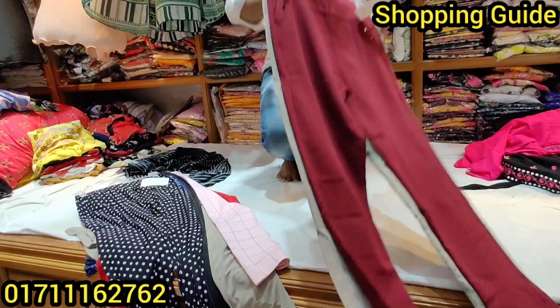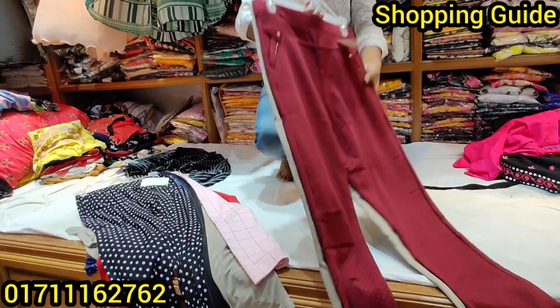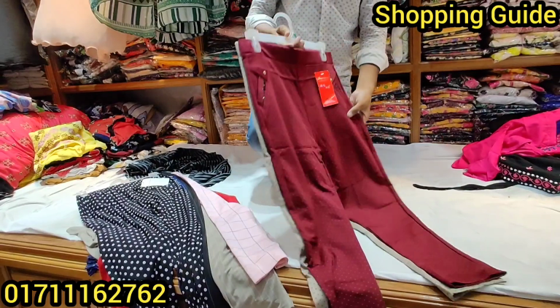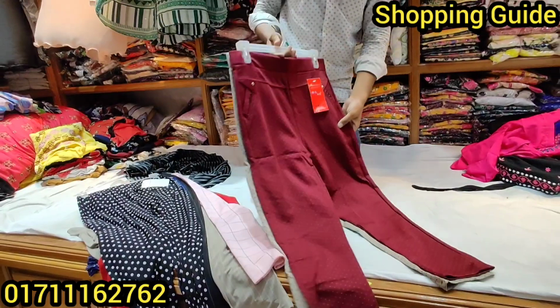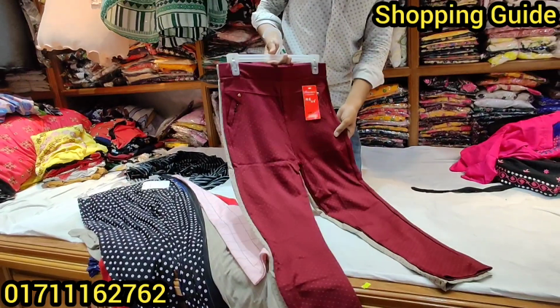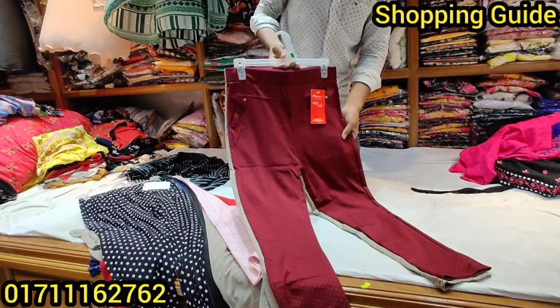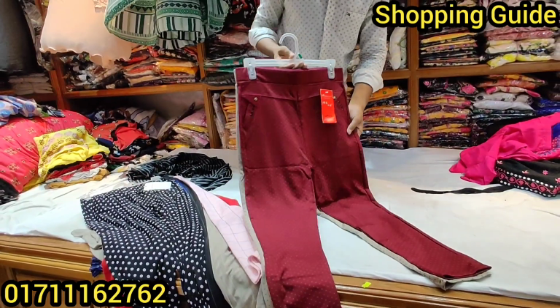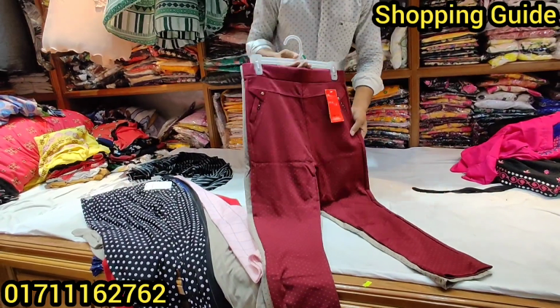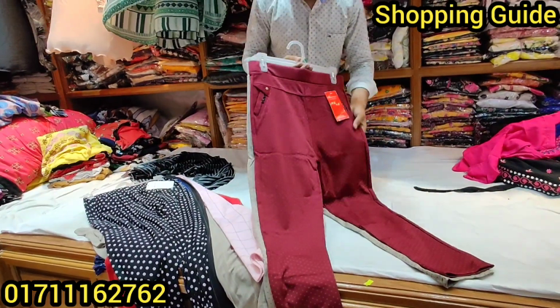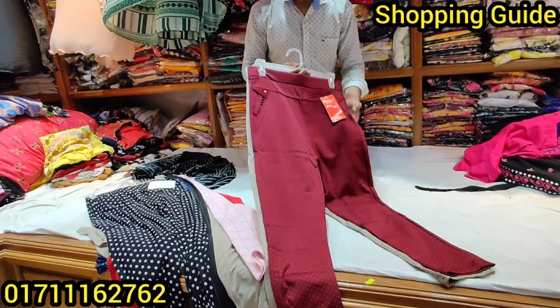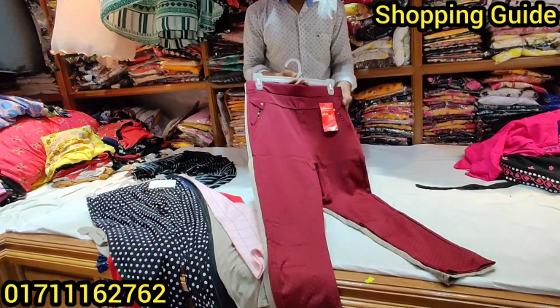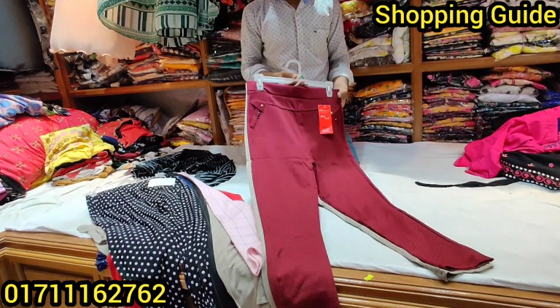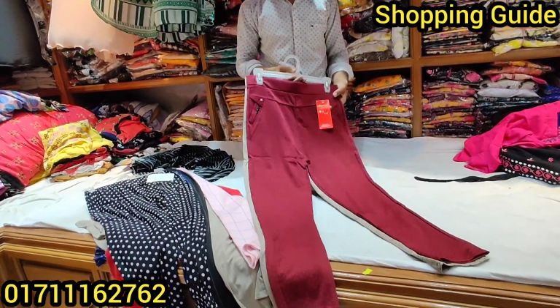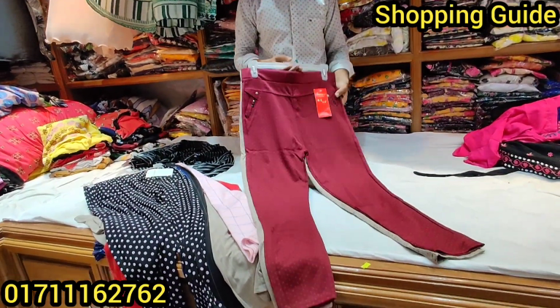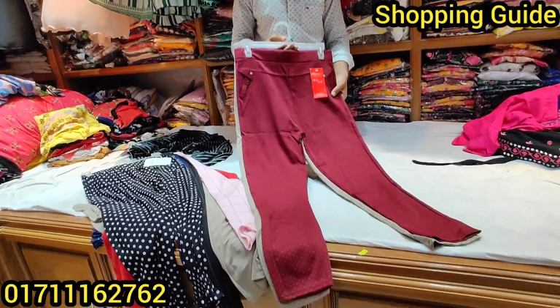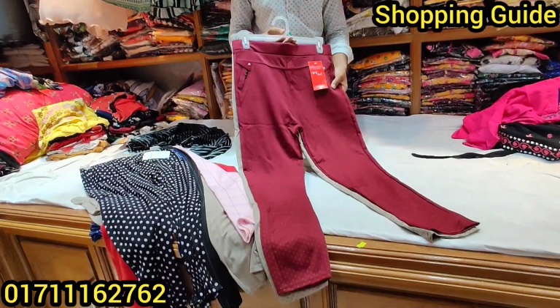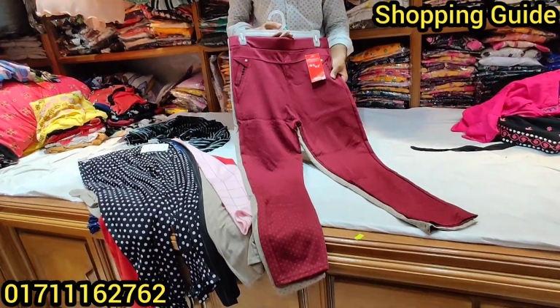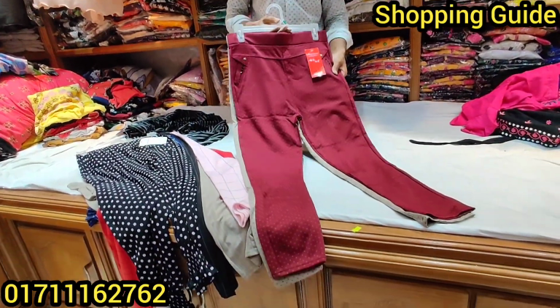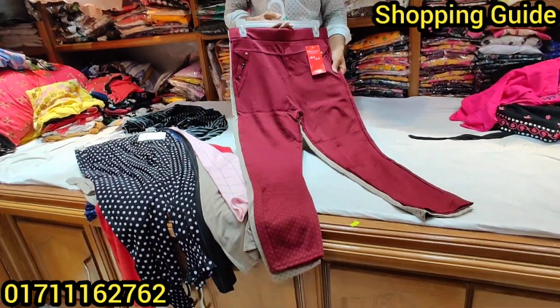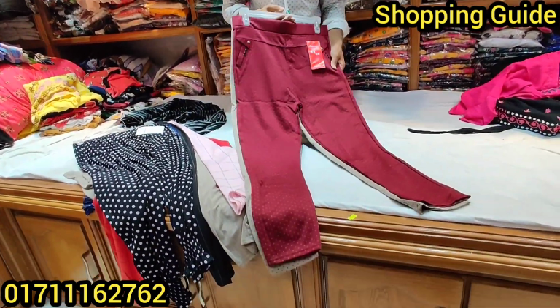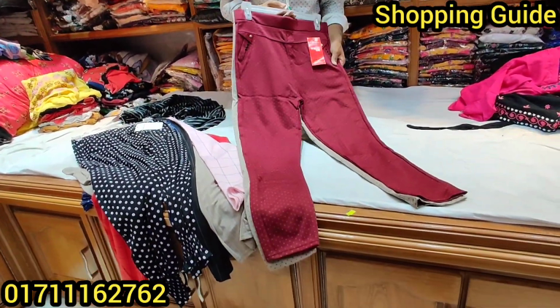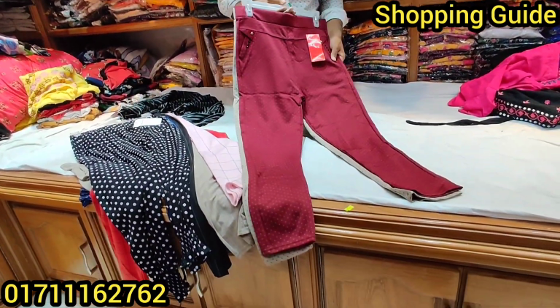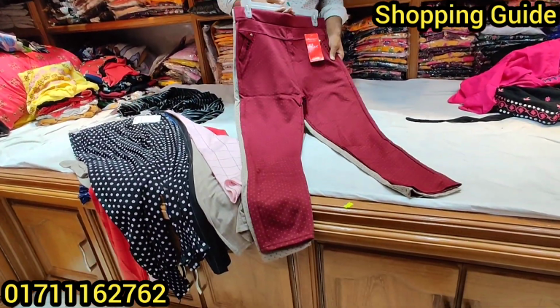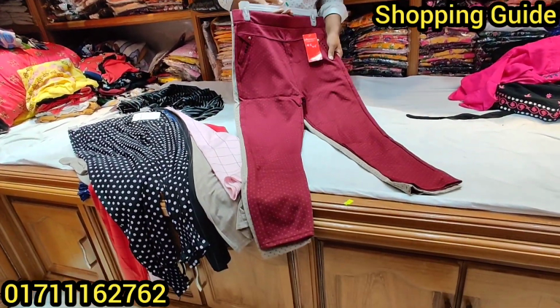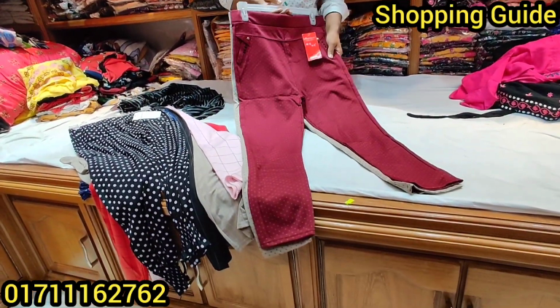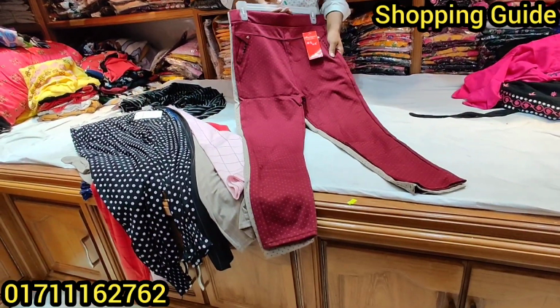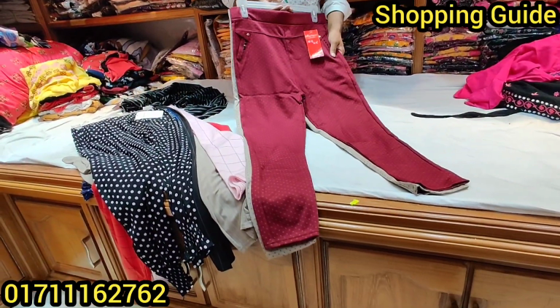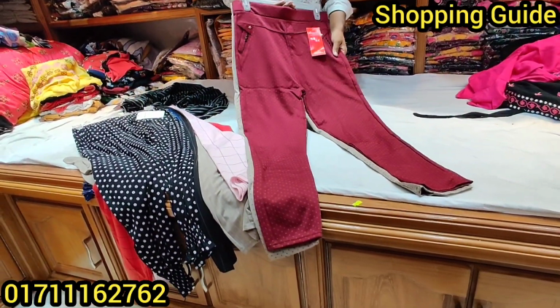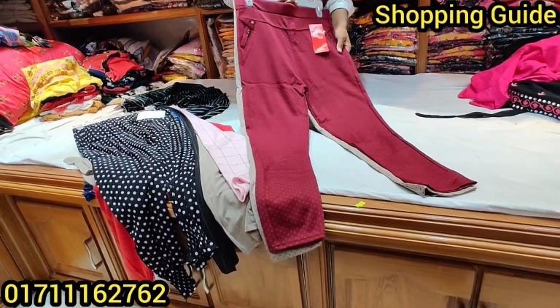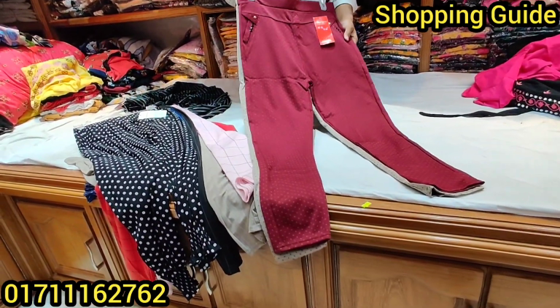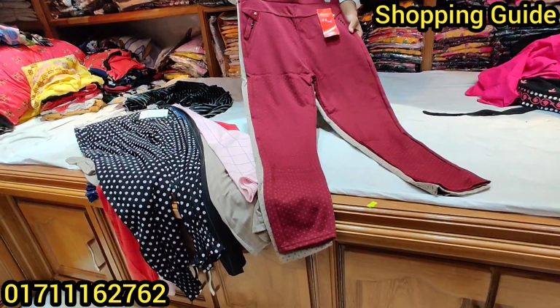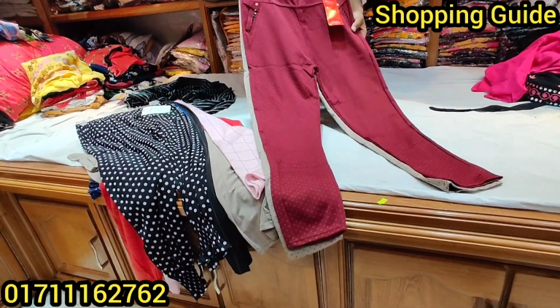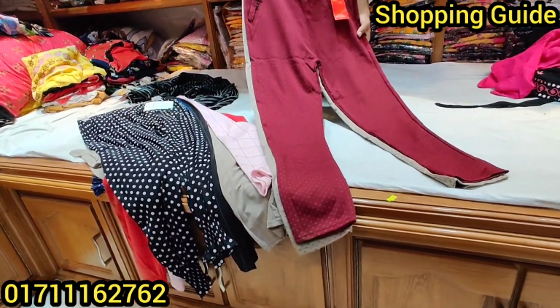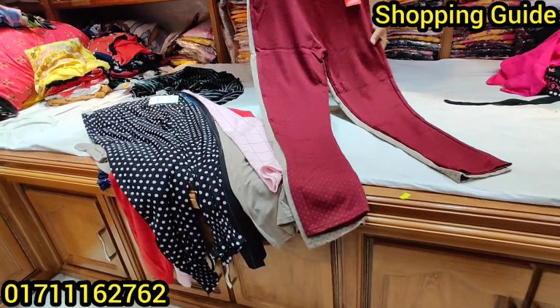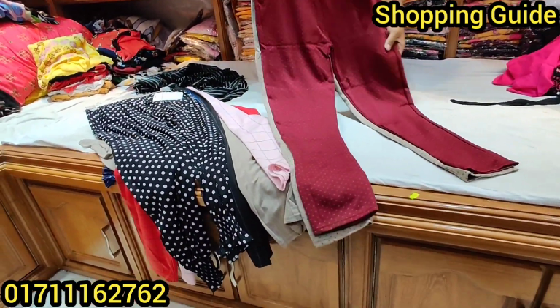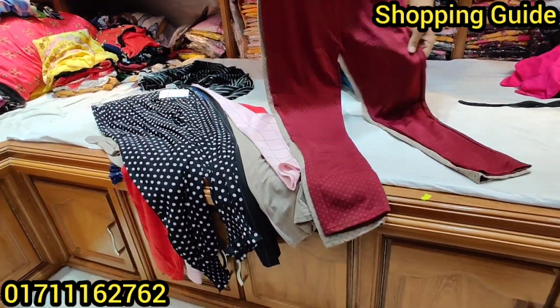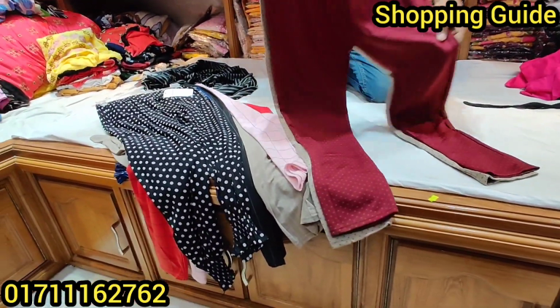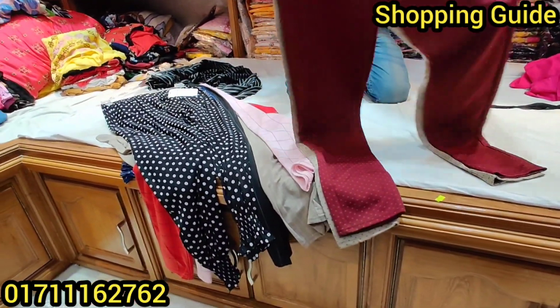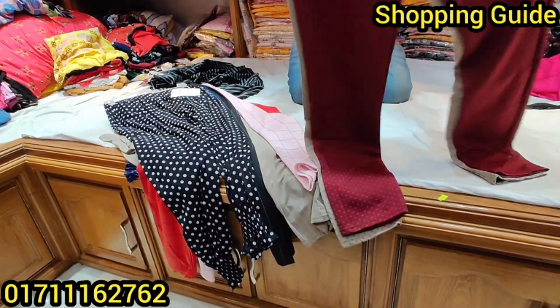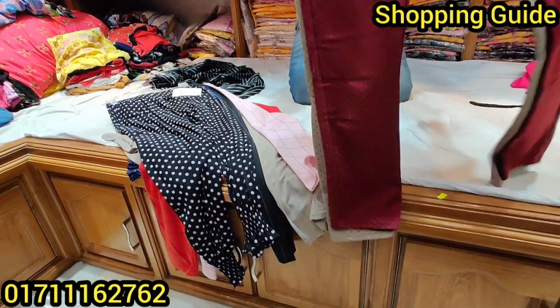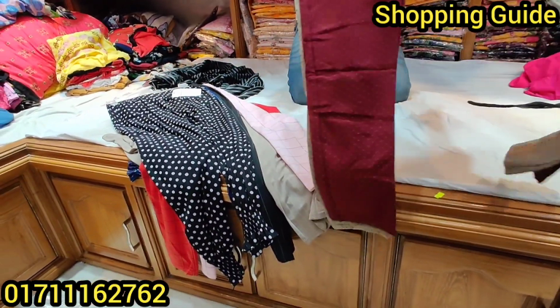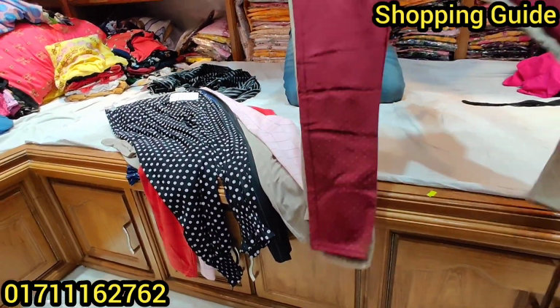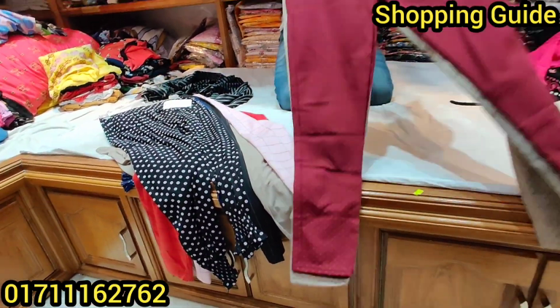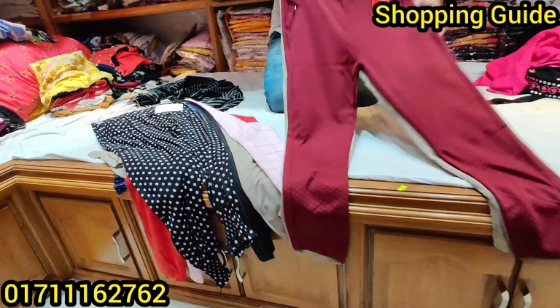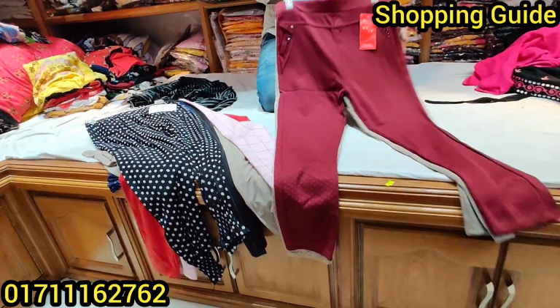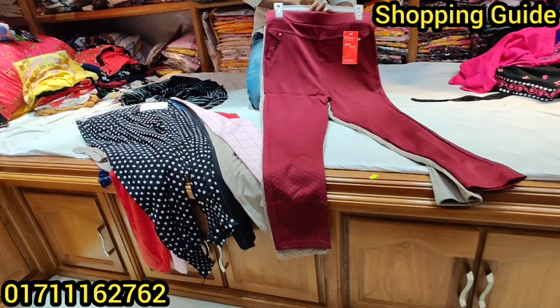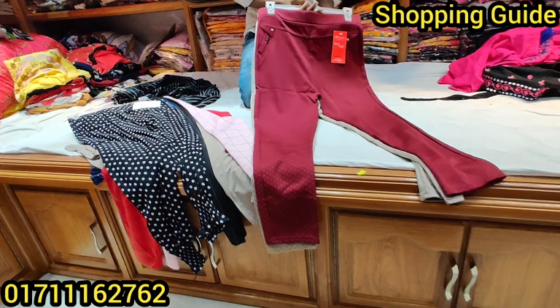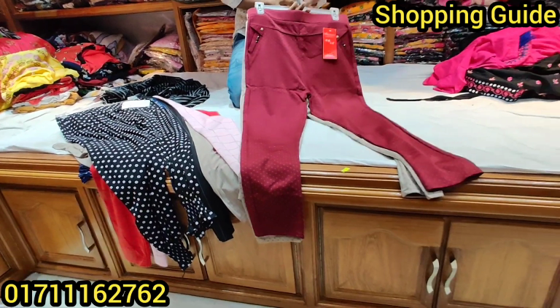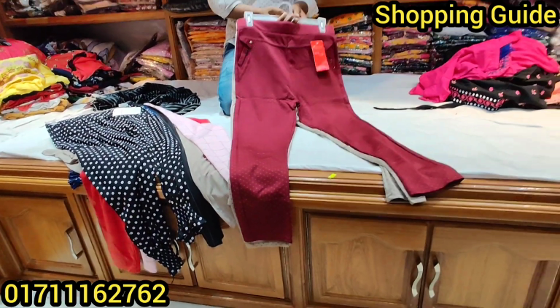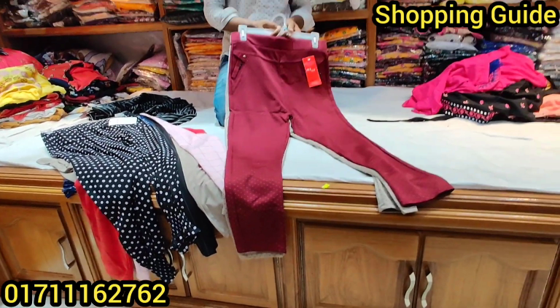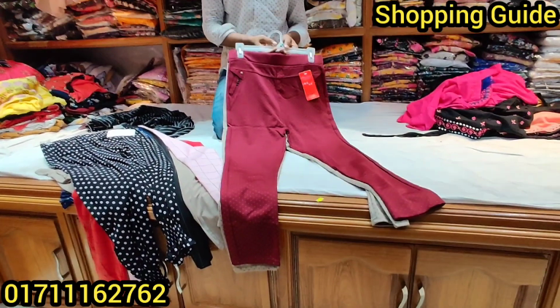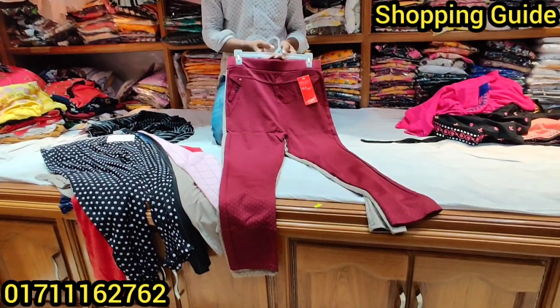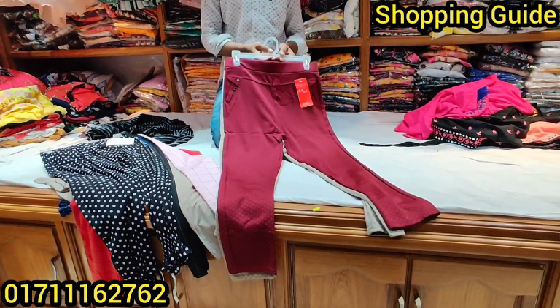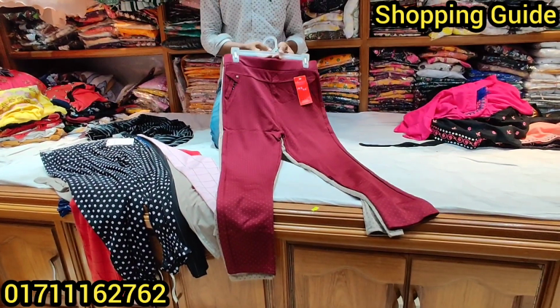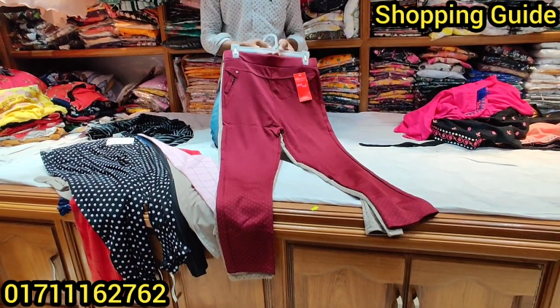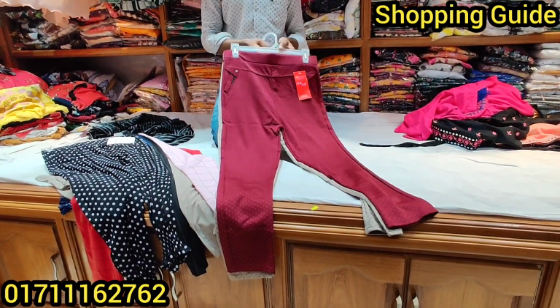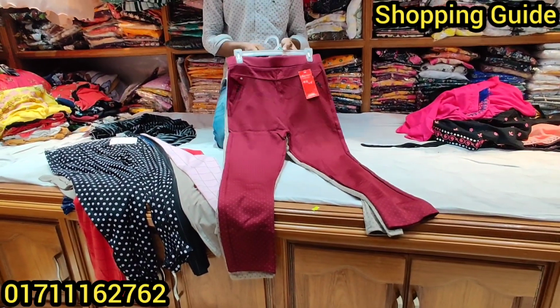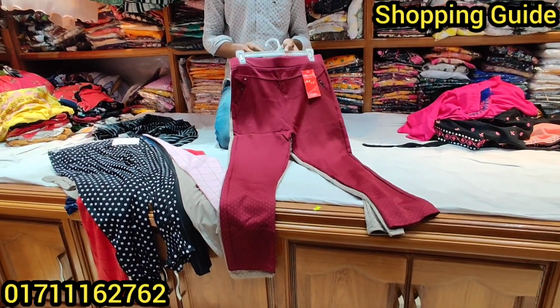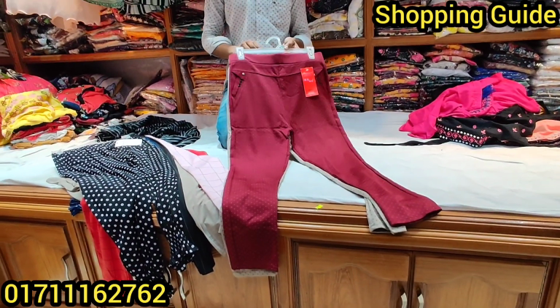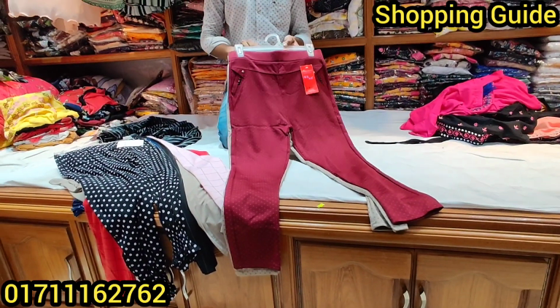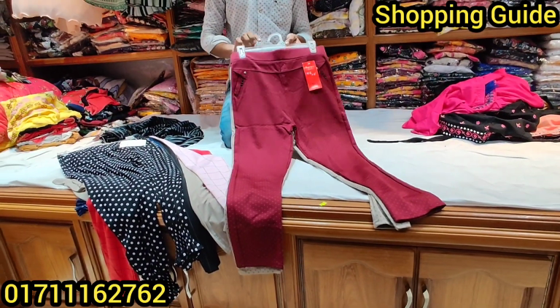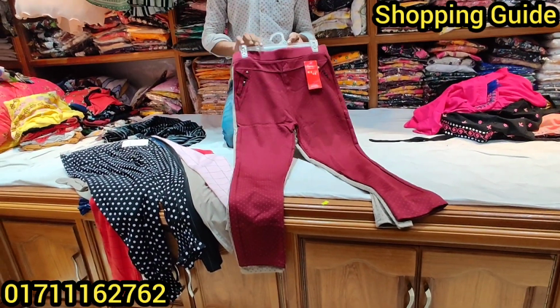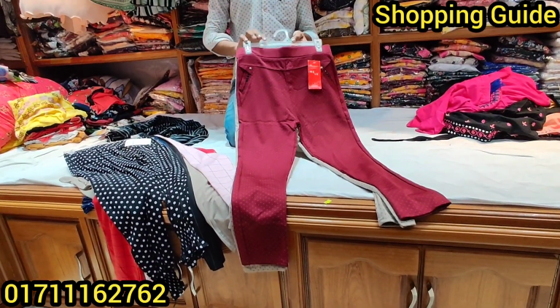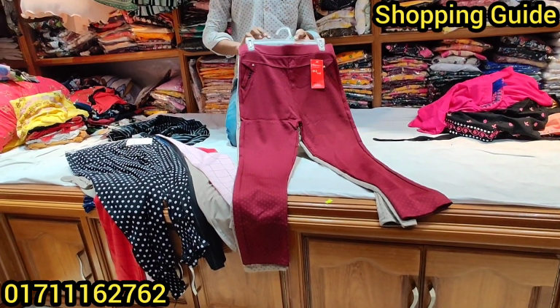Welcome to the Backdome Channel Shopping Guide. We are going to show you a great video of our requested video.